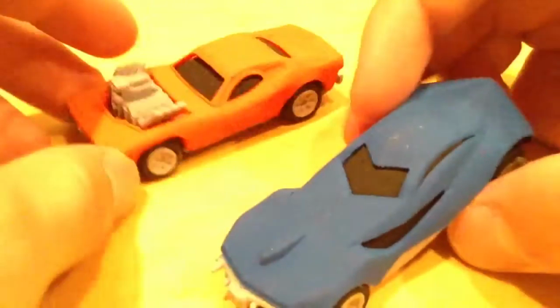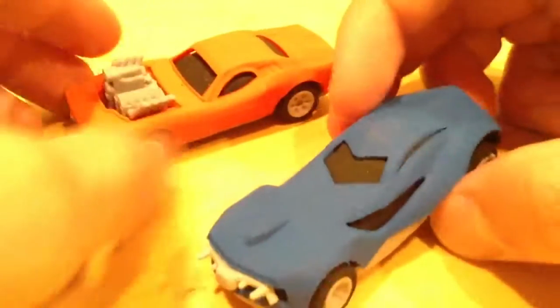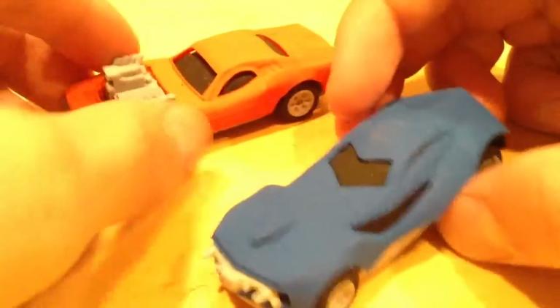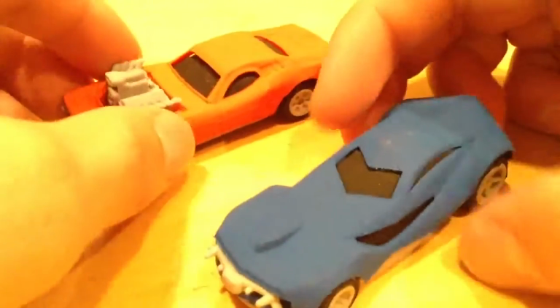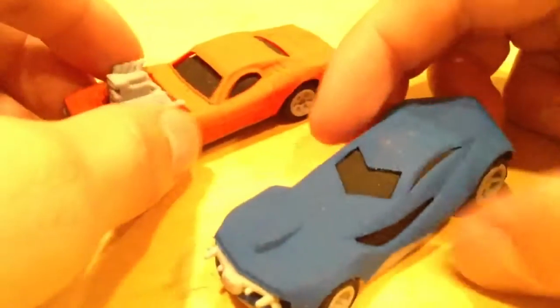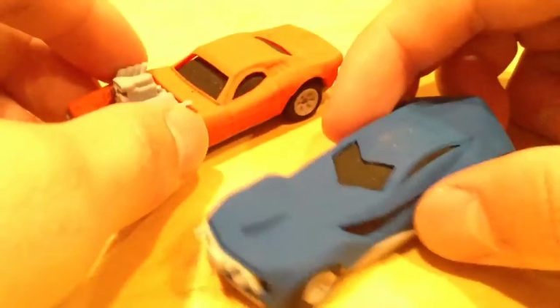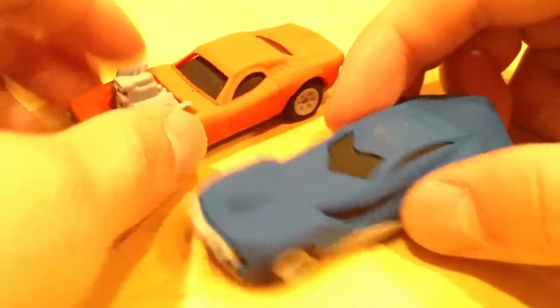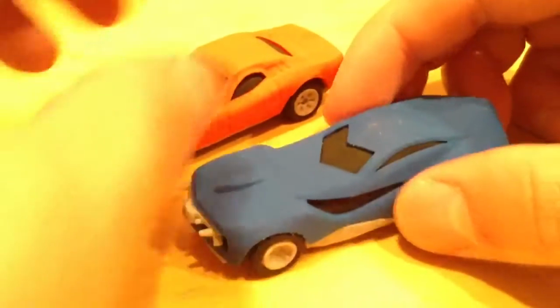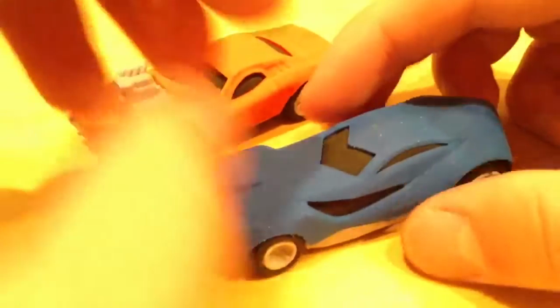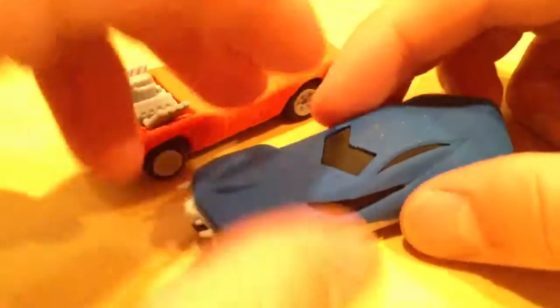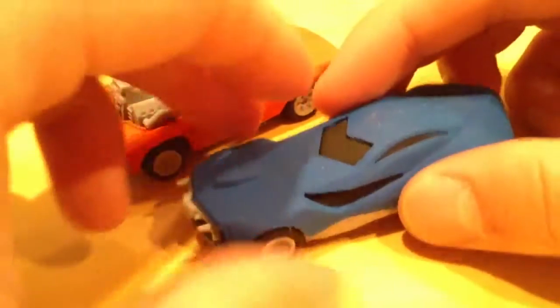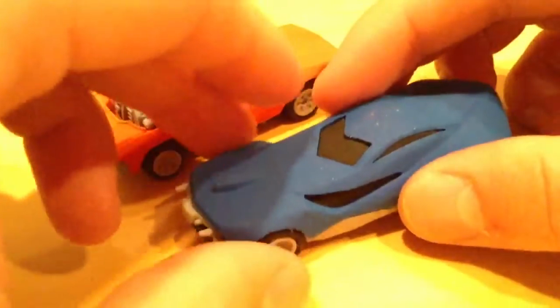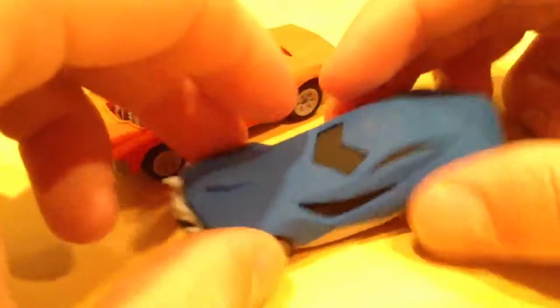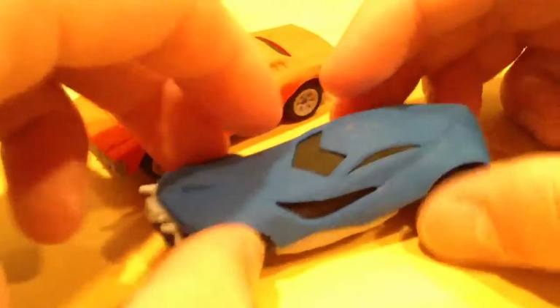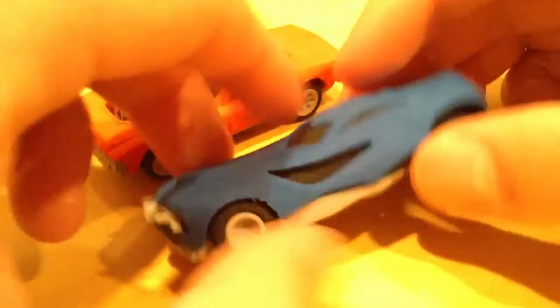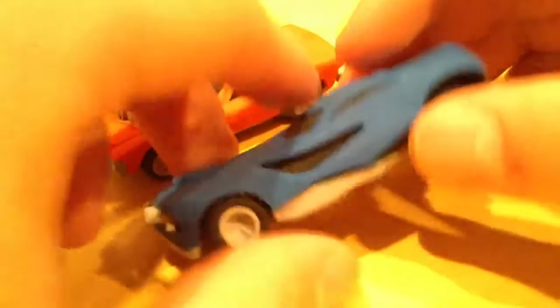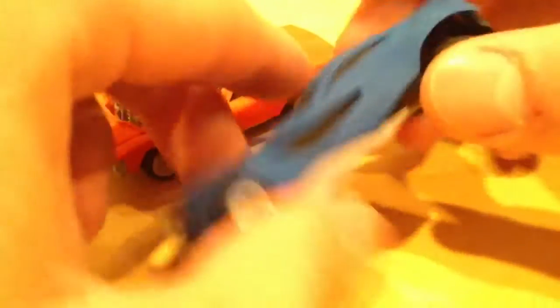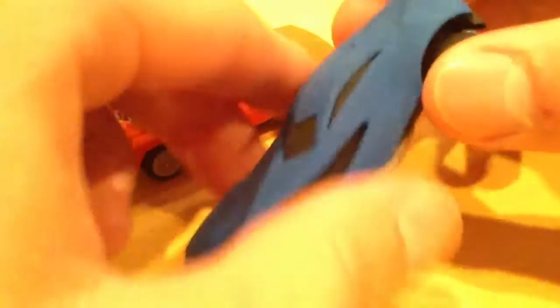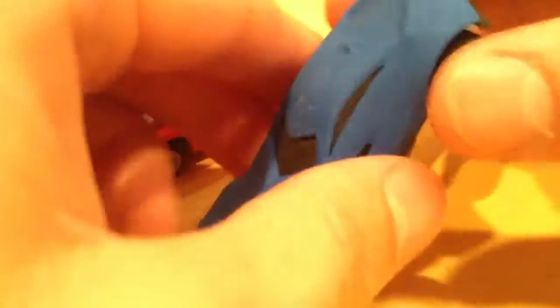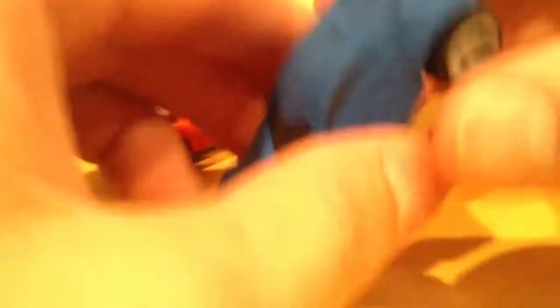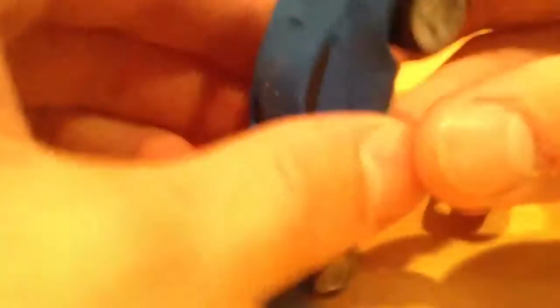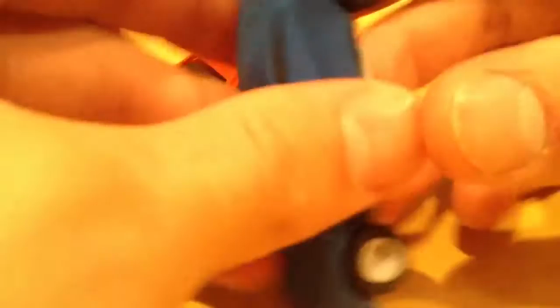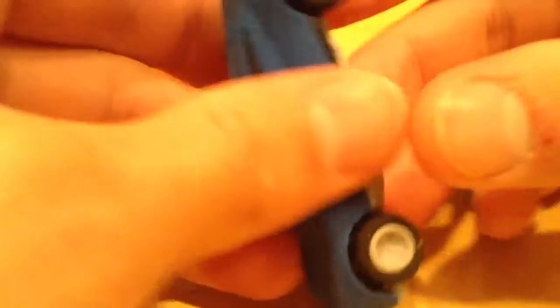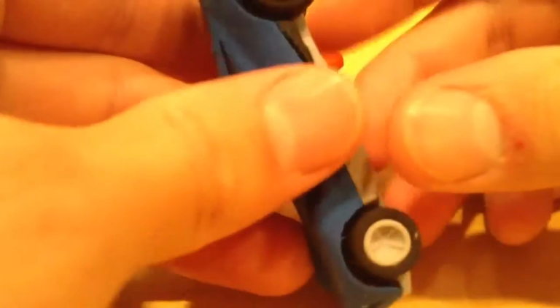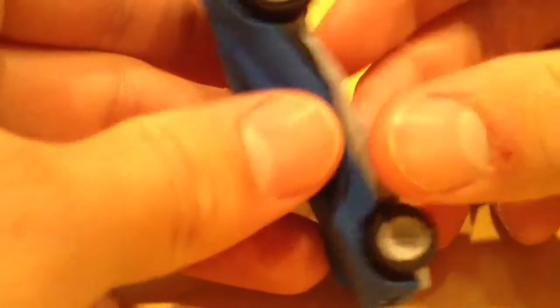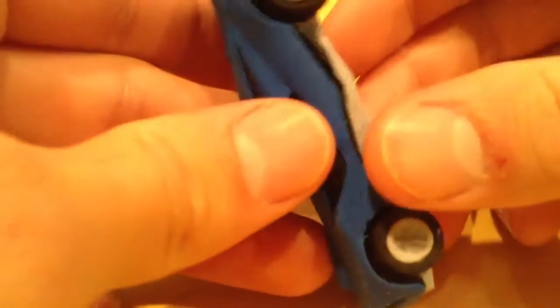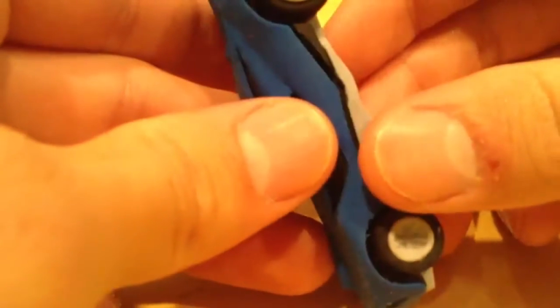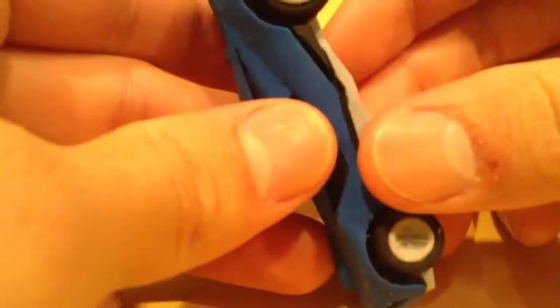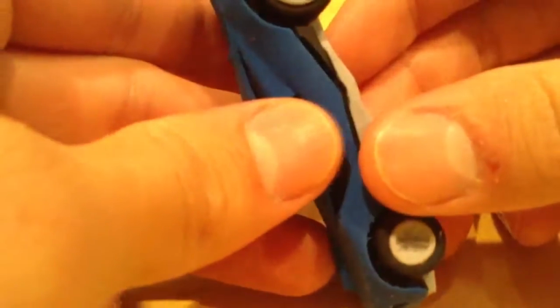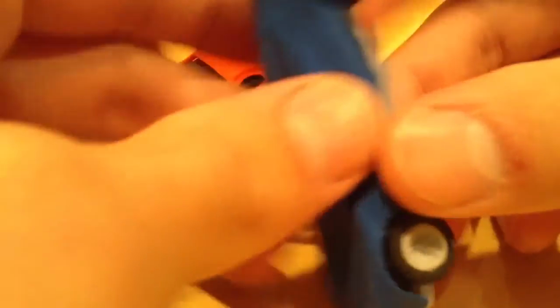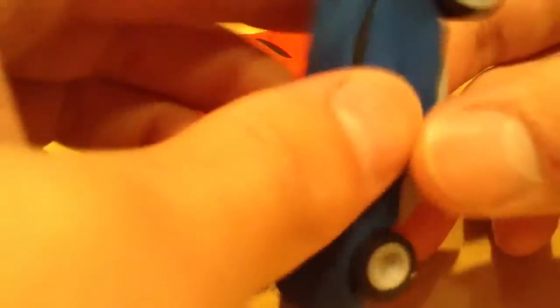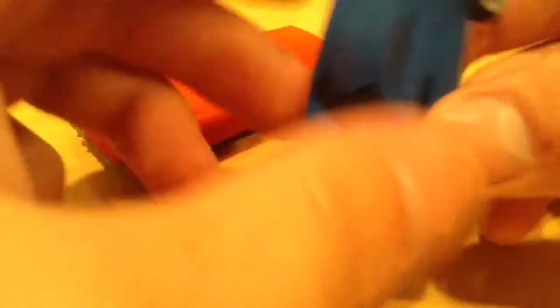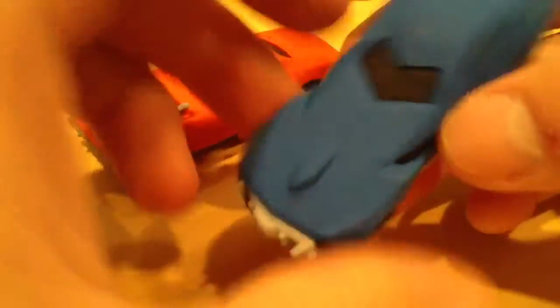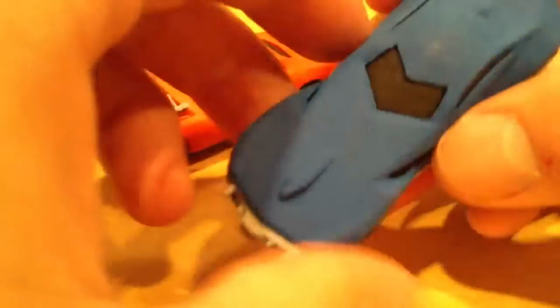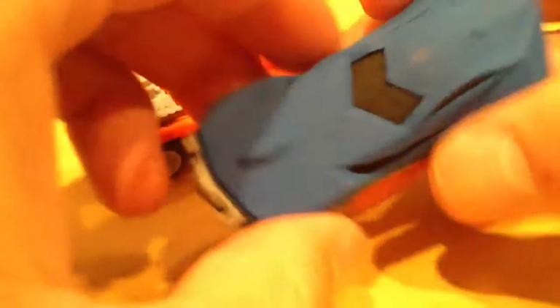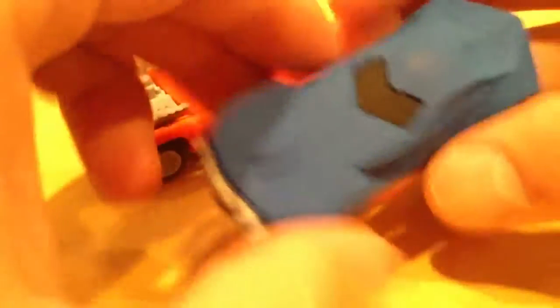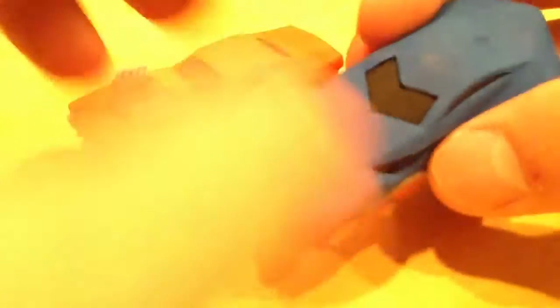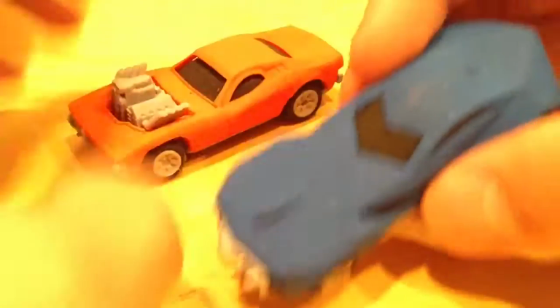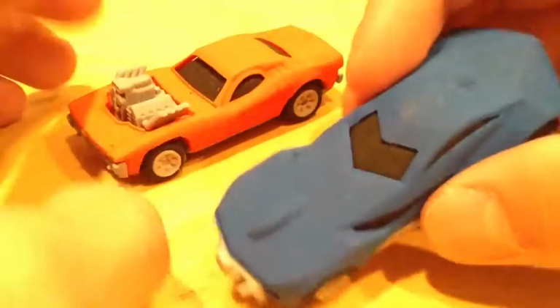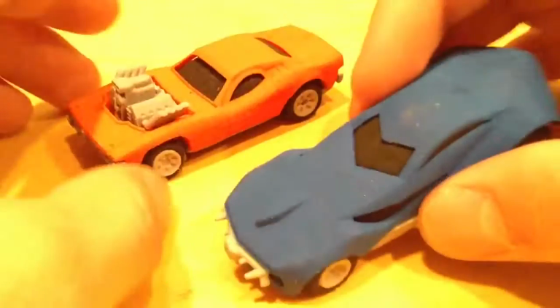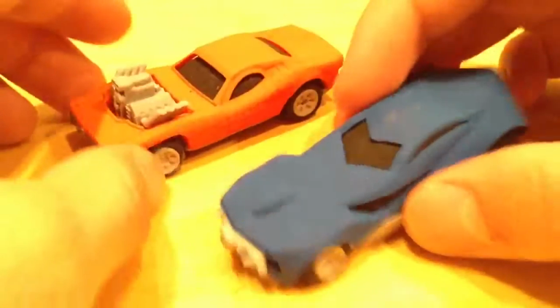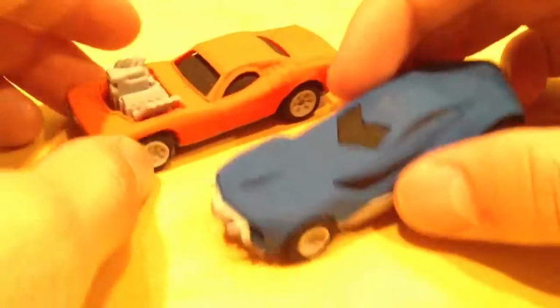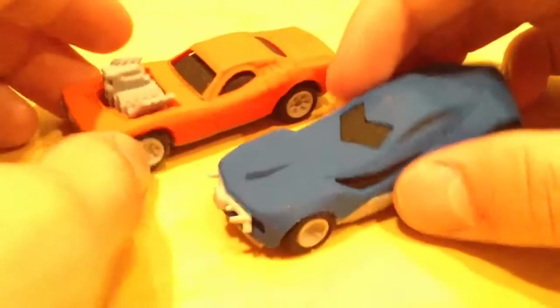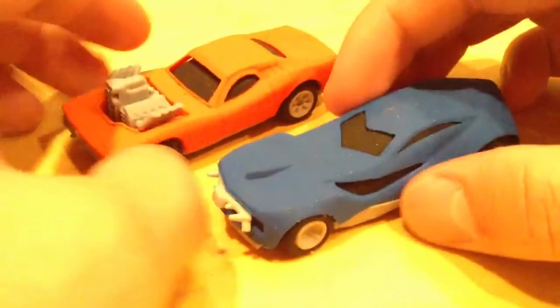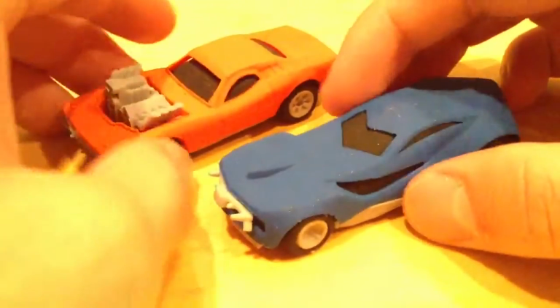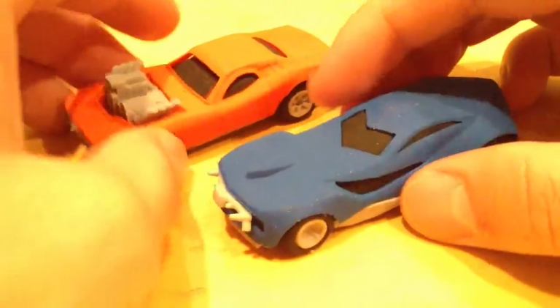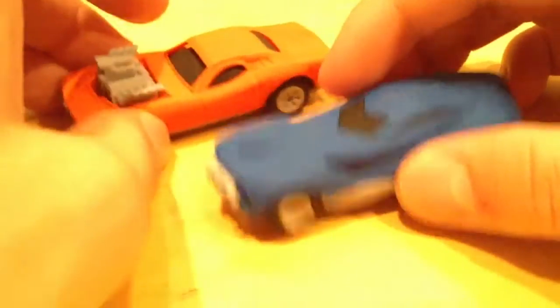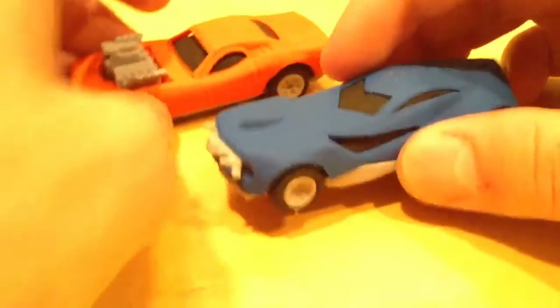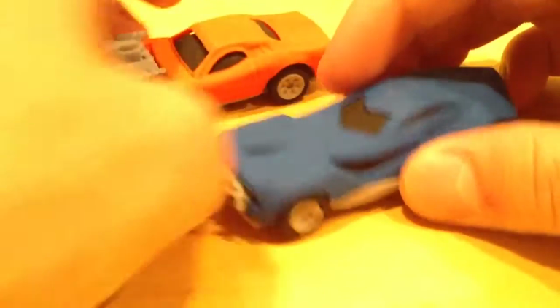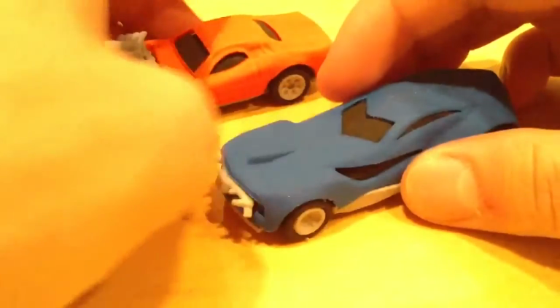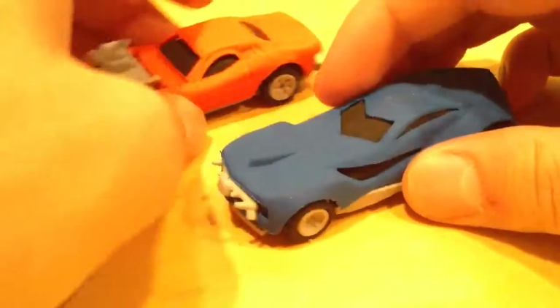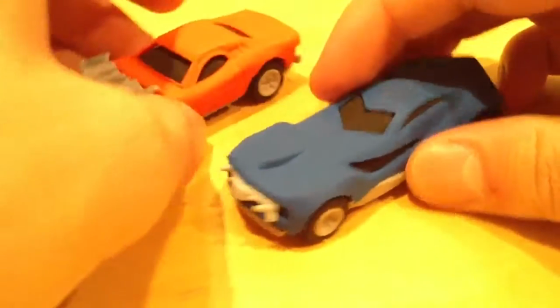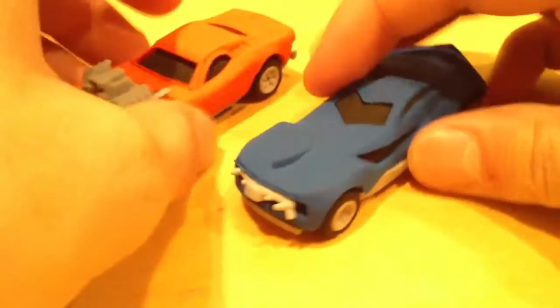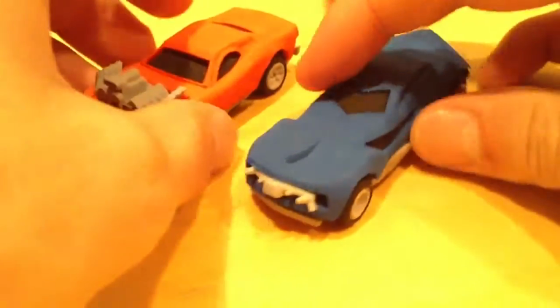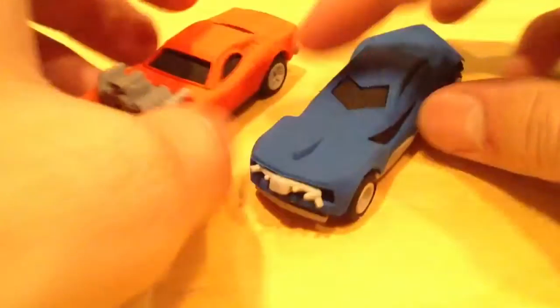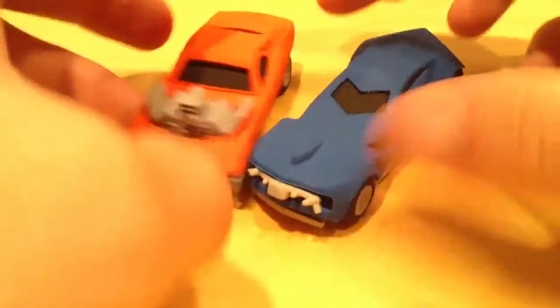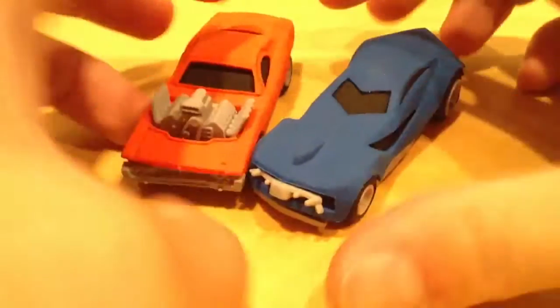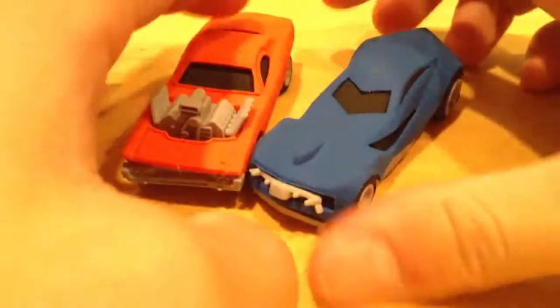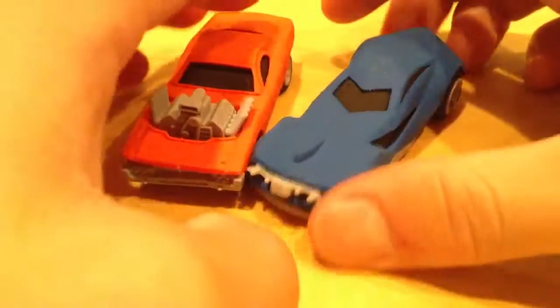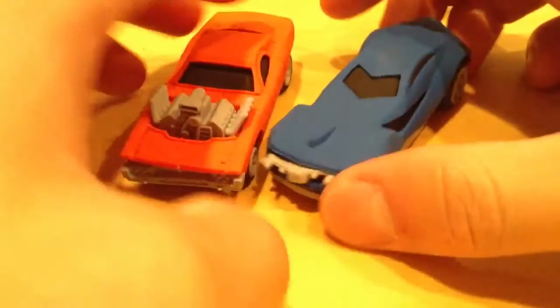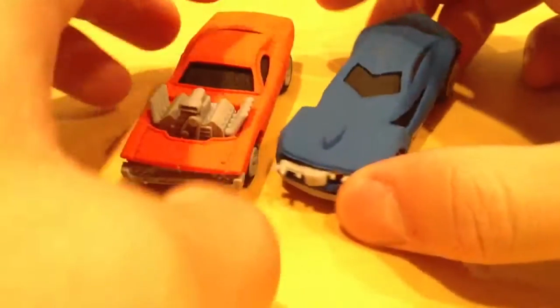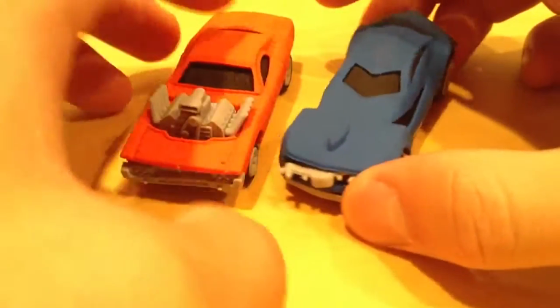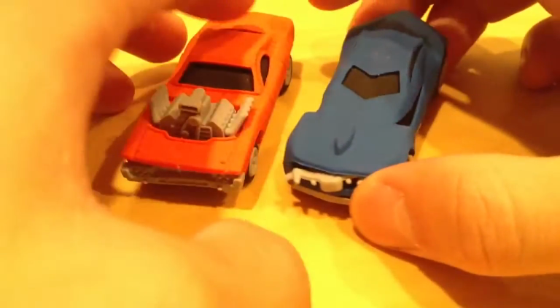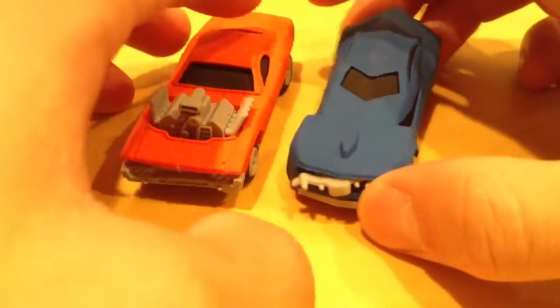So they're called puzzle erasers. You can take them apart and stuff. I guess you can interchange some of the parts.